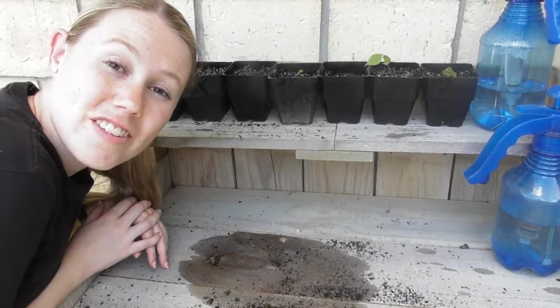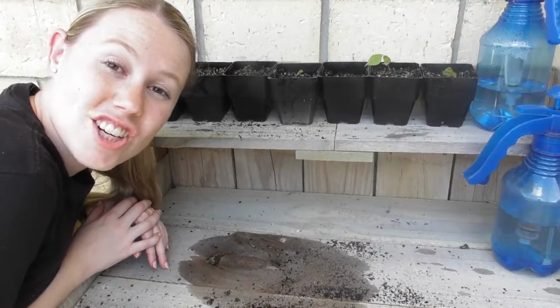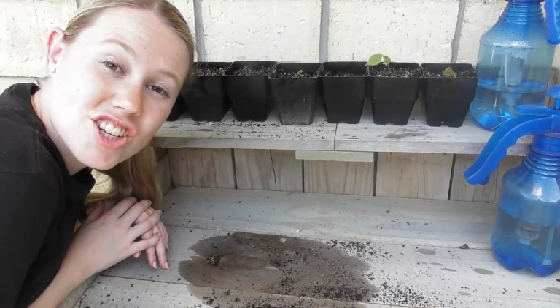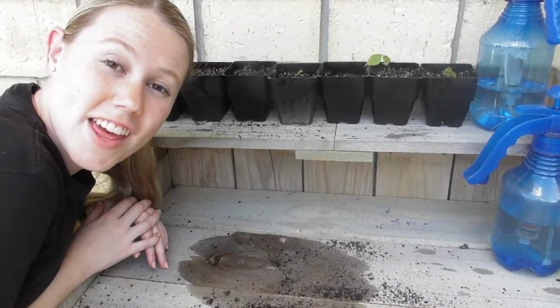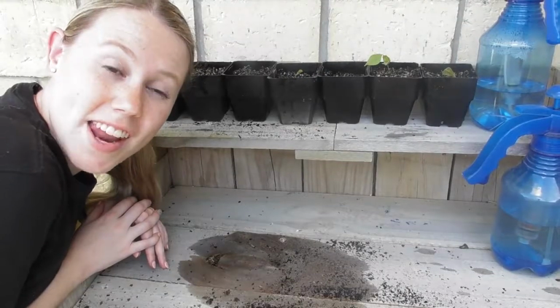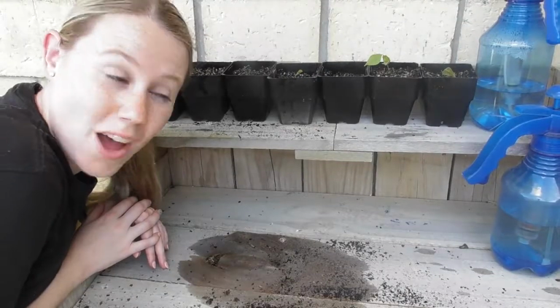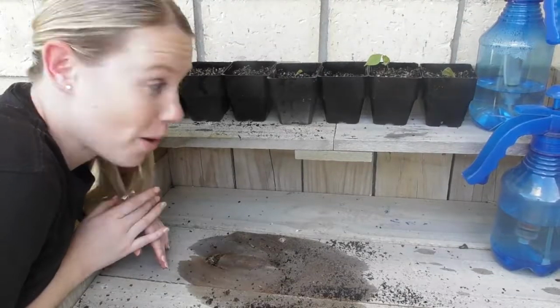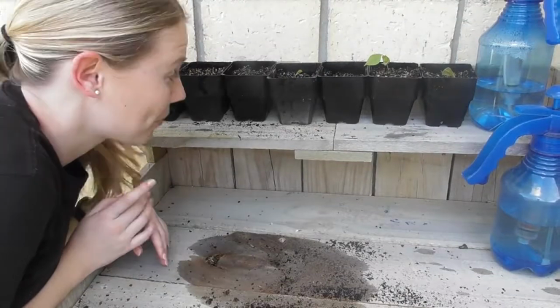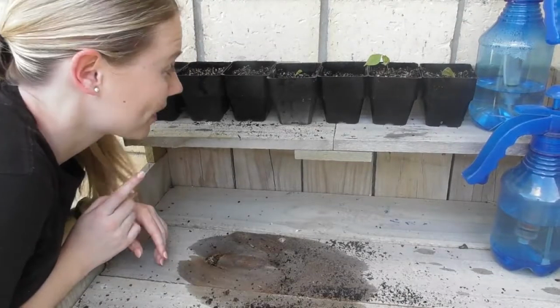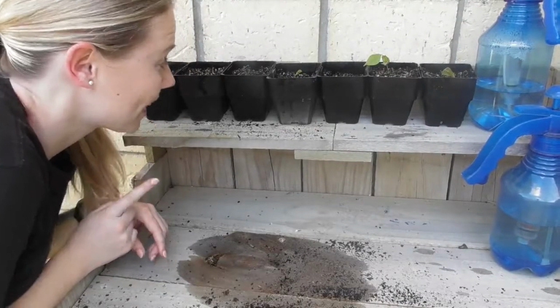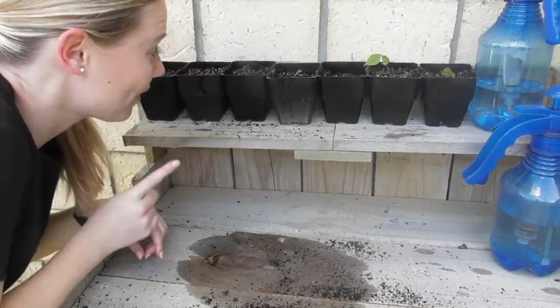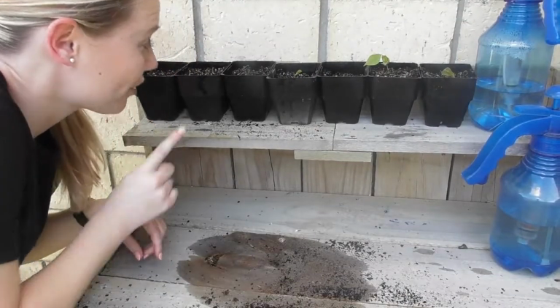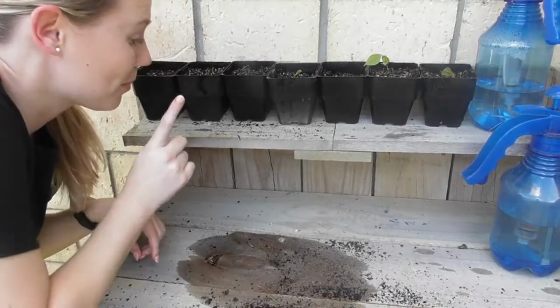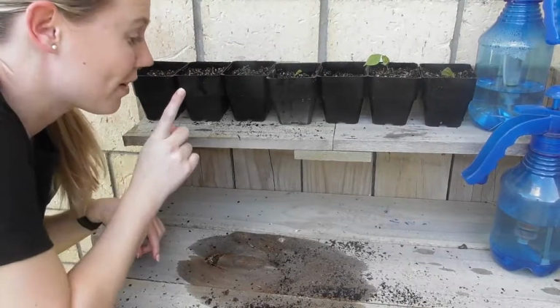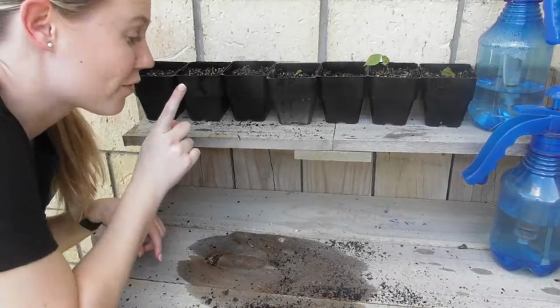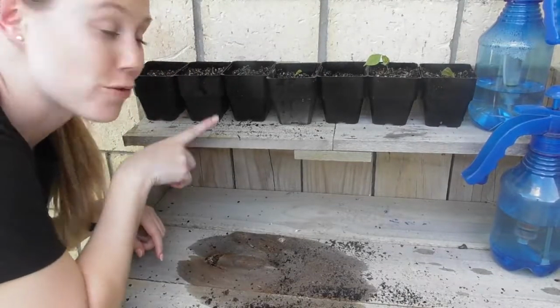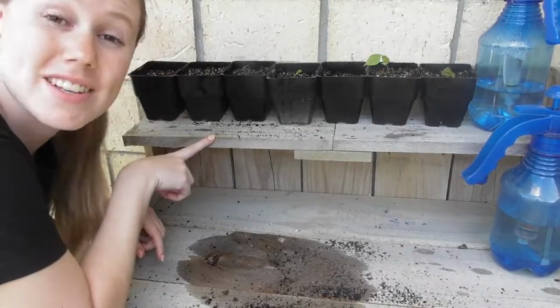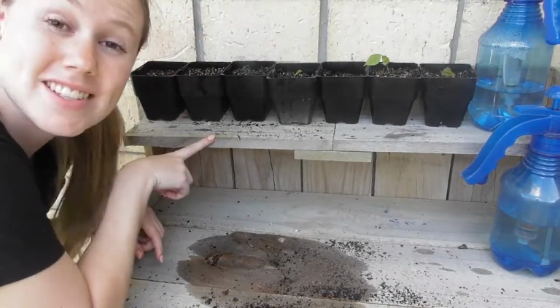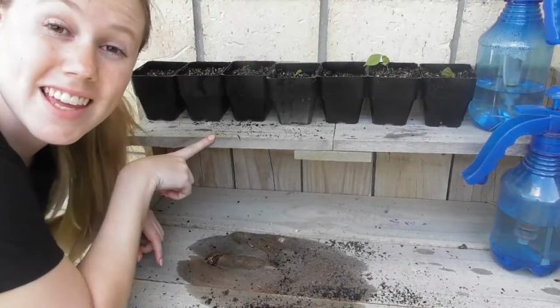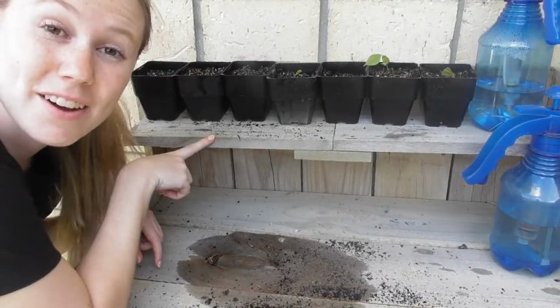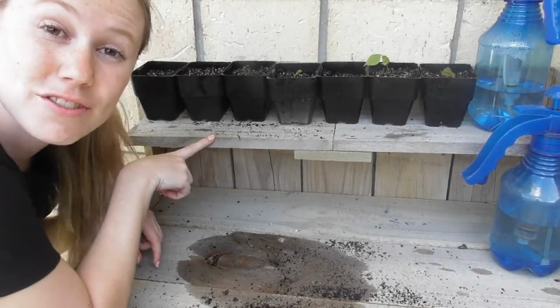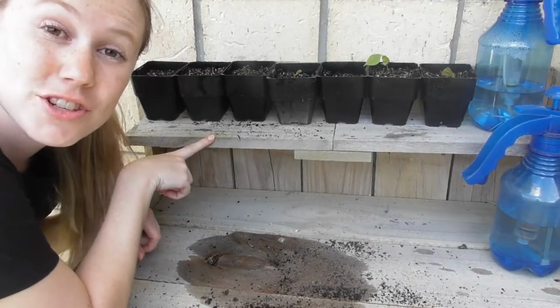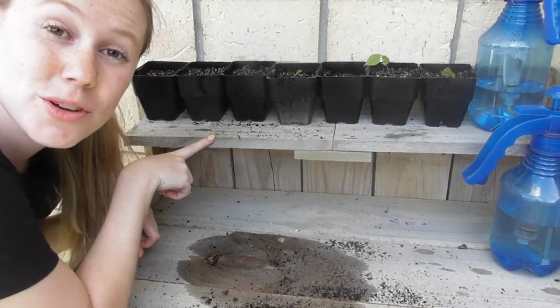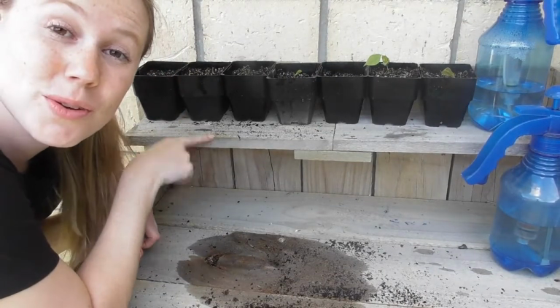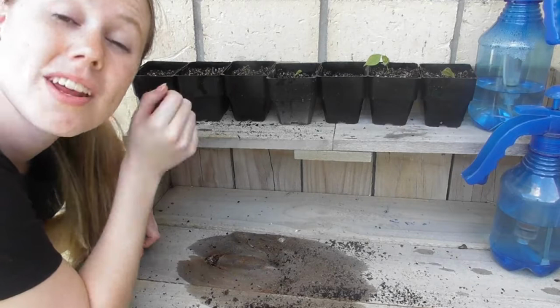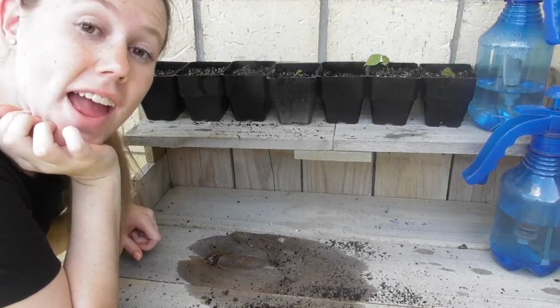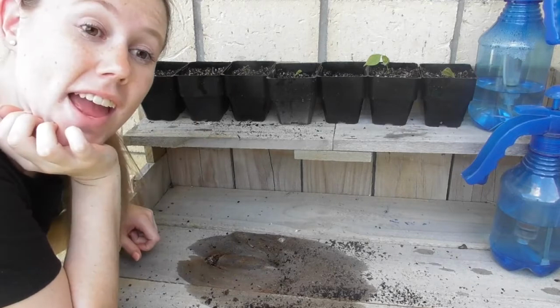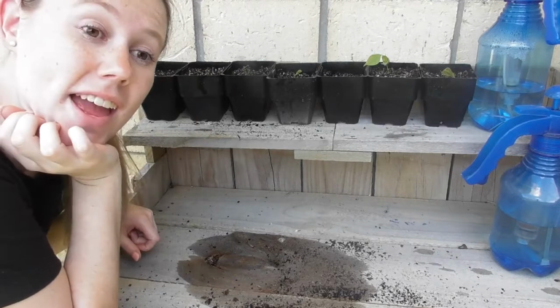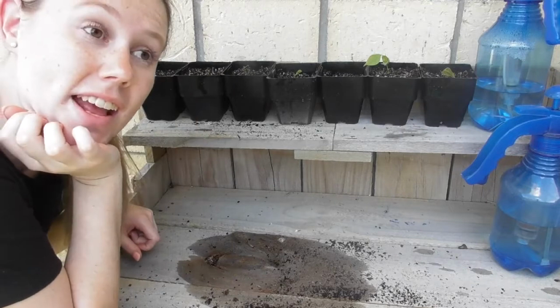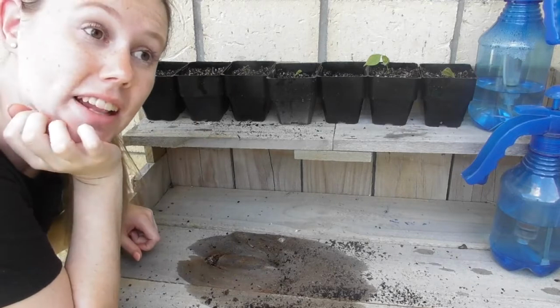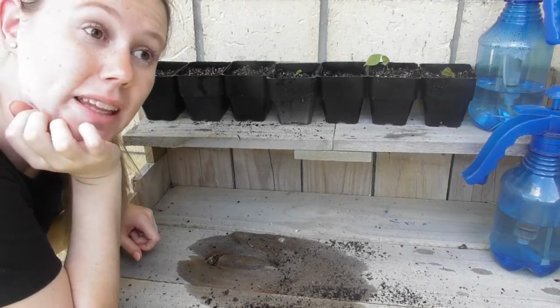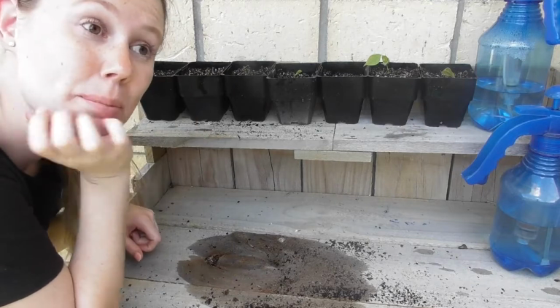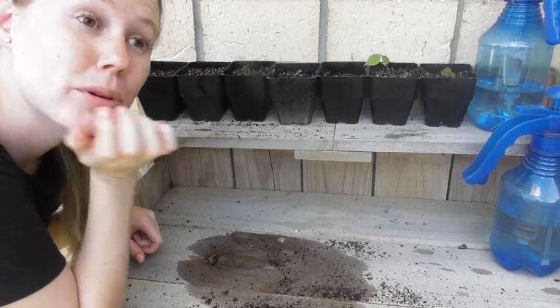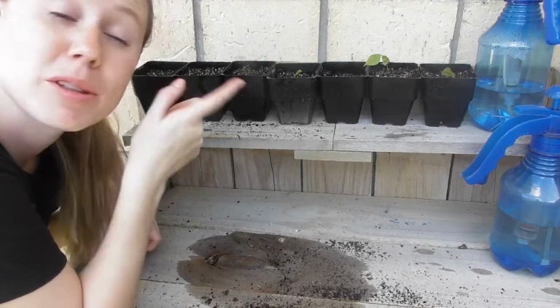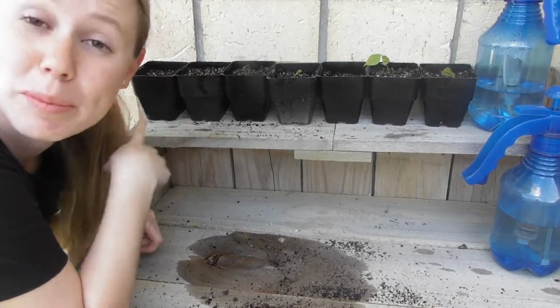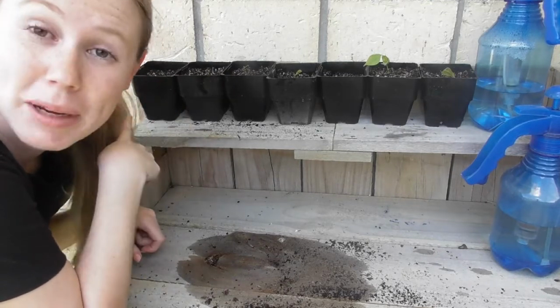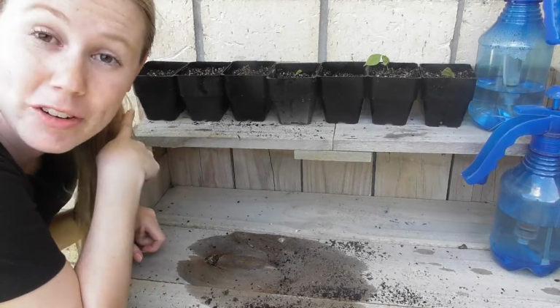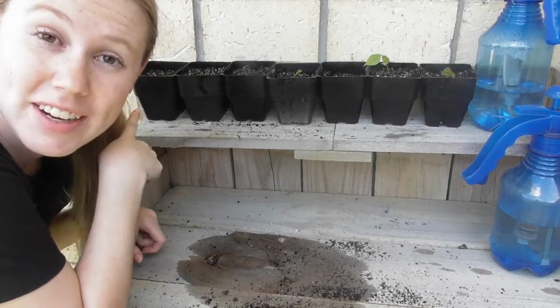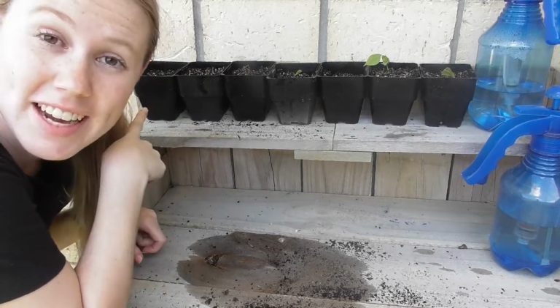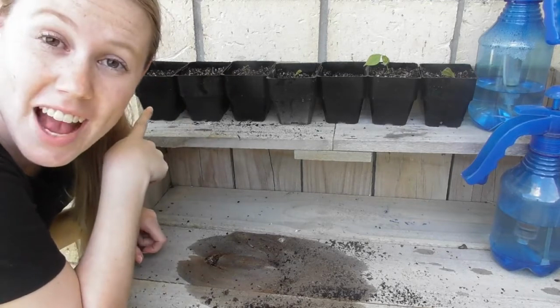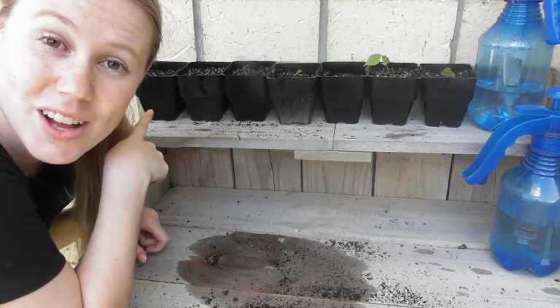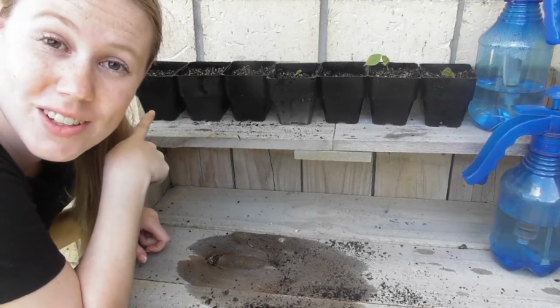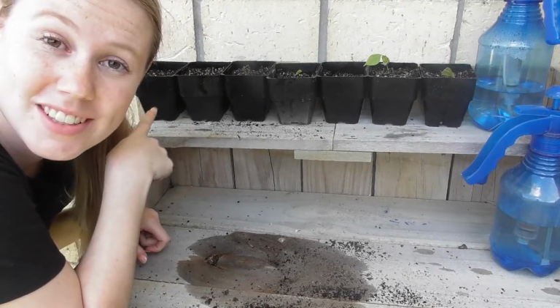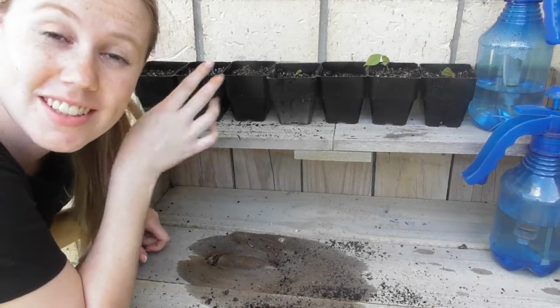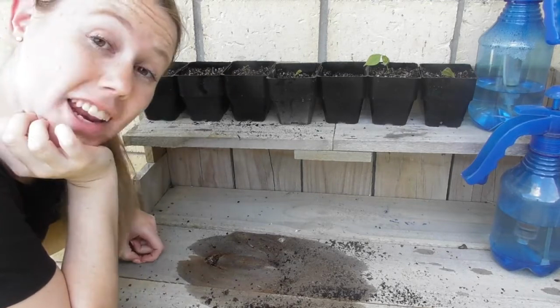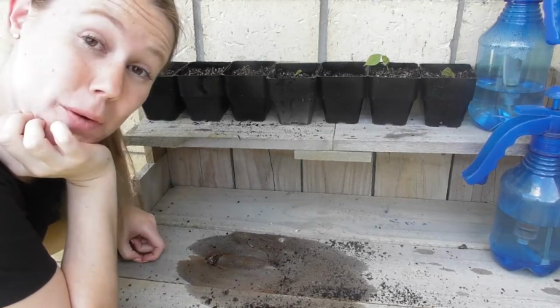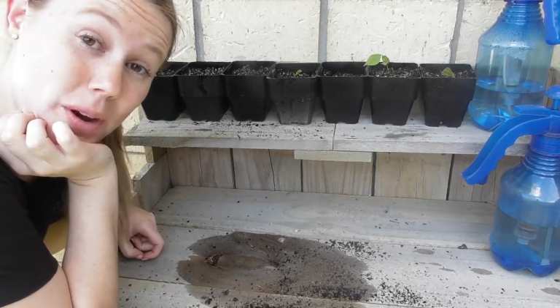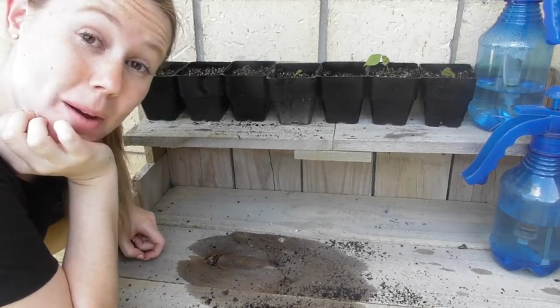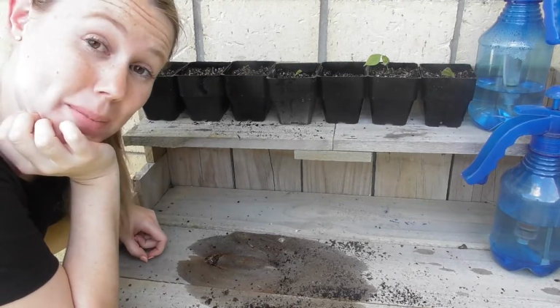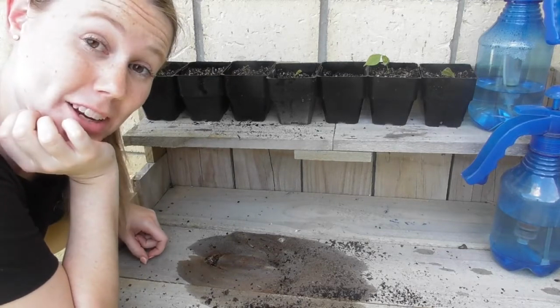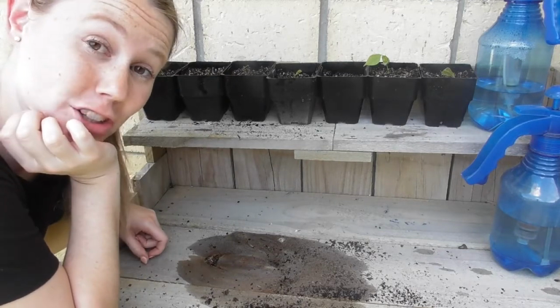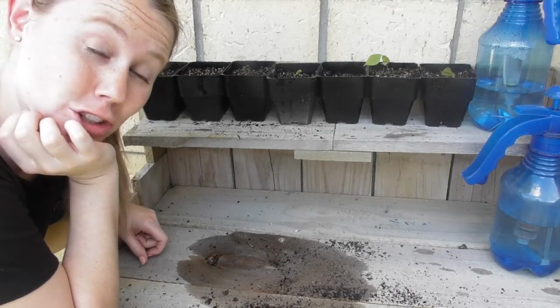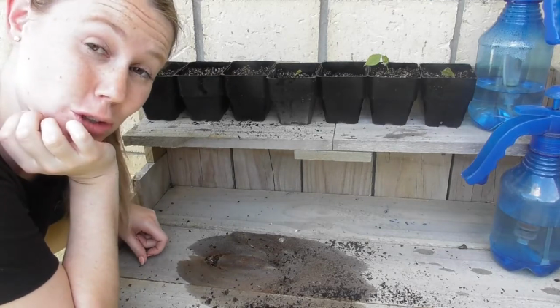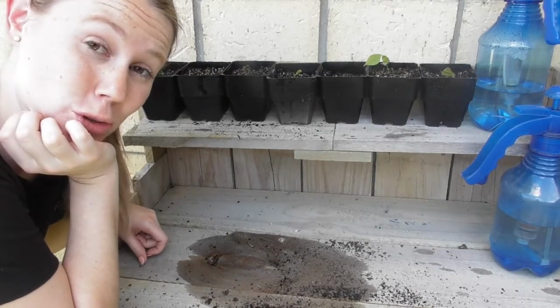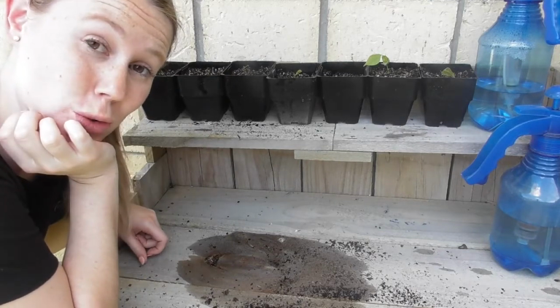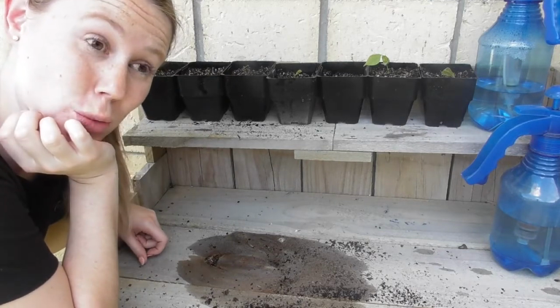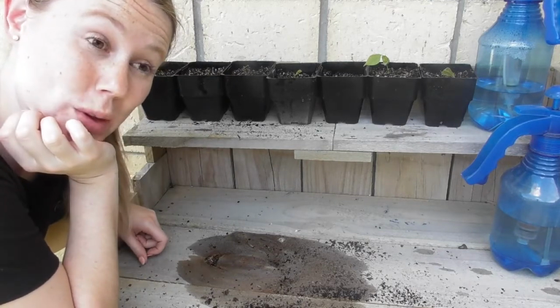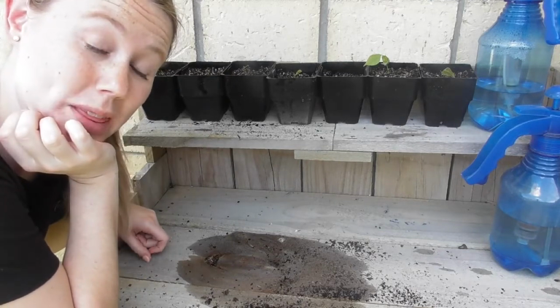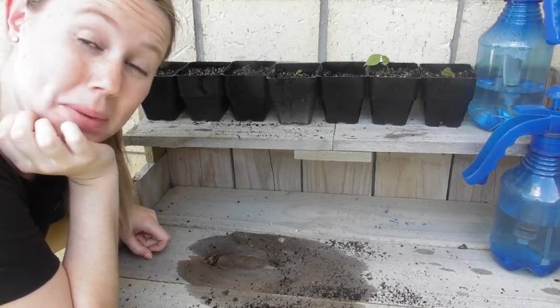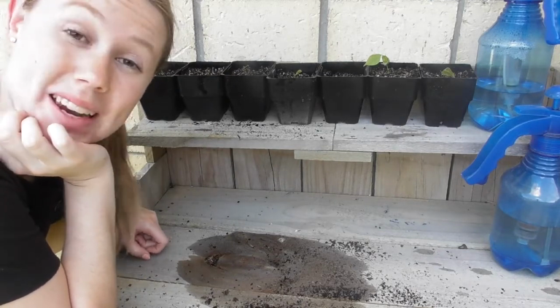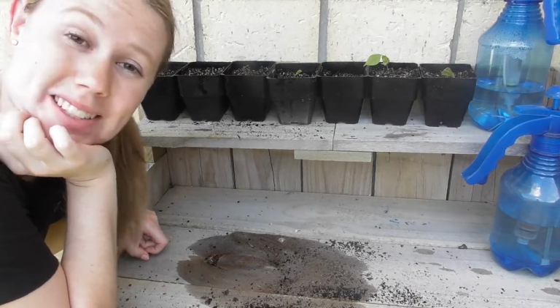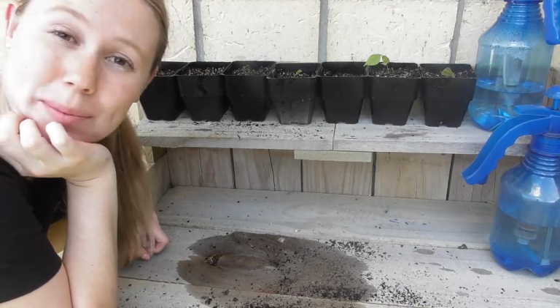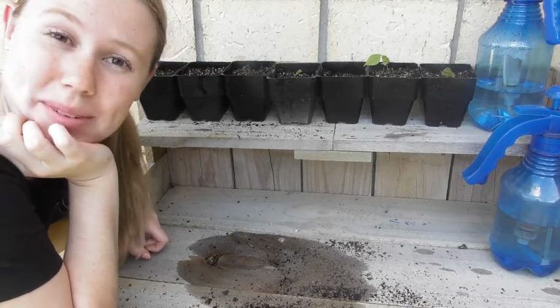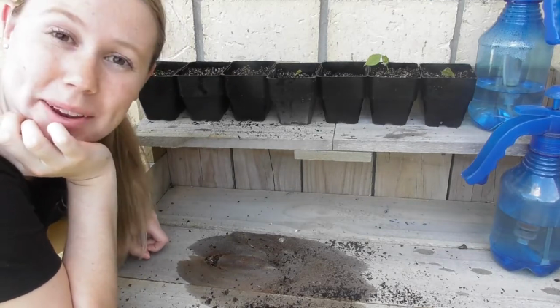I've finished potting them now. I'm going to leave them here for the rest of the afternoon and then put them in my greenhouse, and I will come back with my next update.